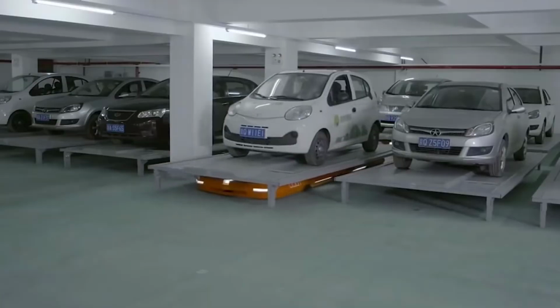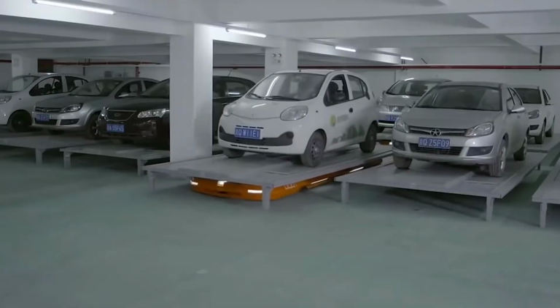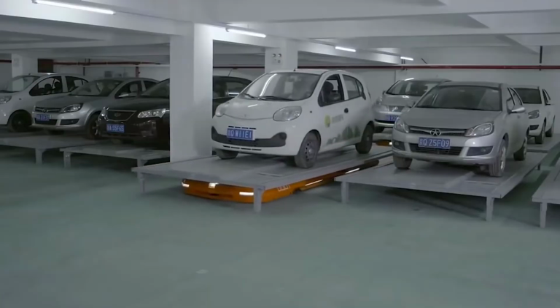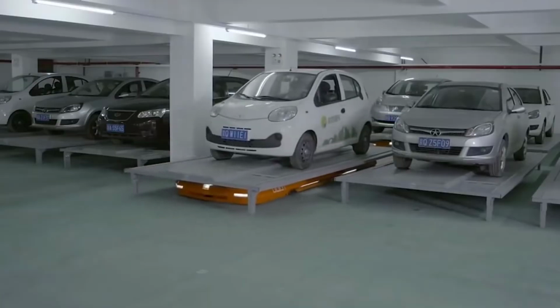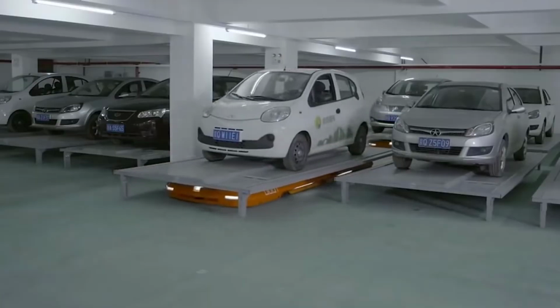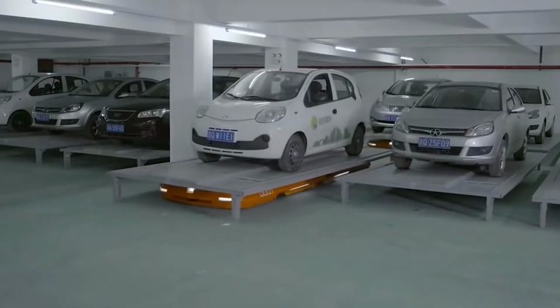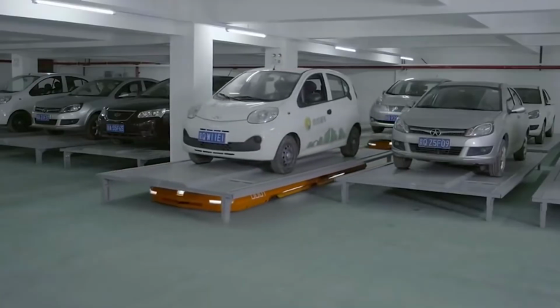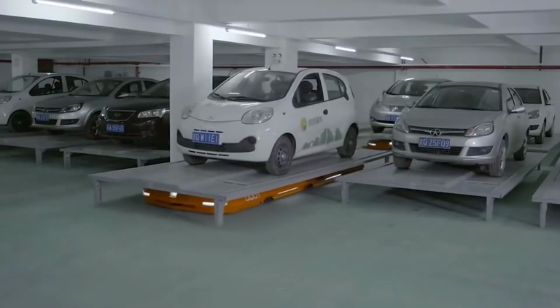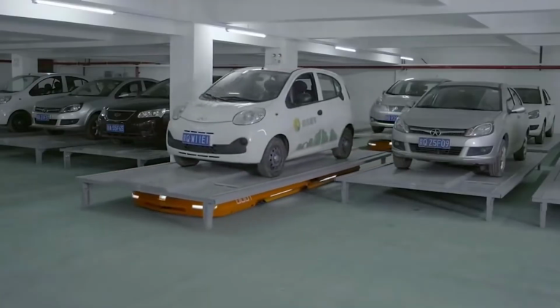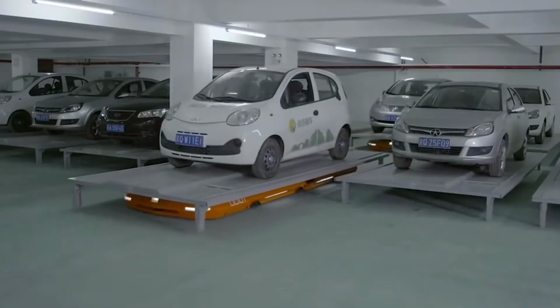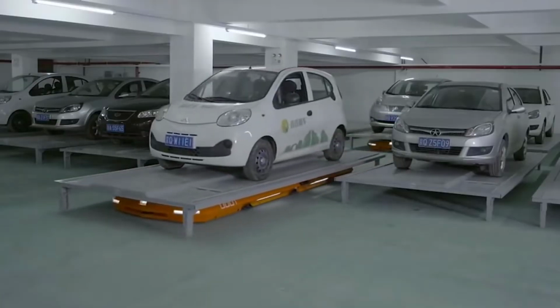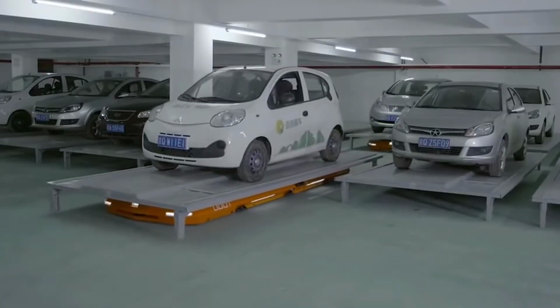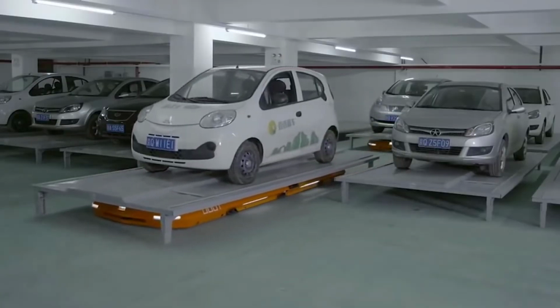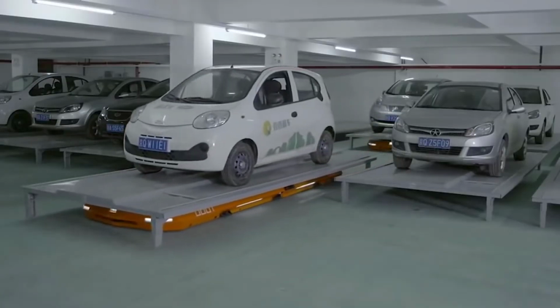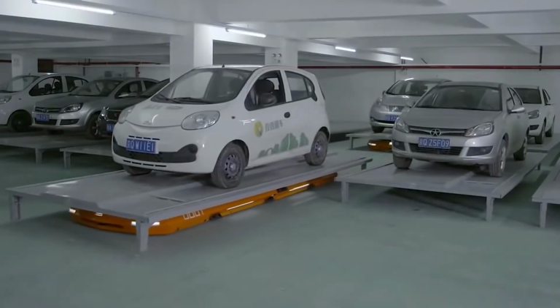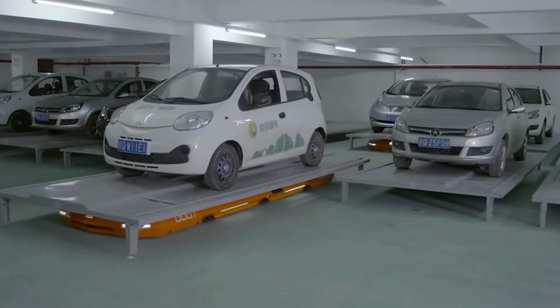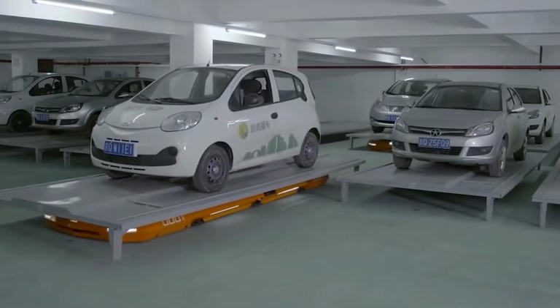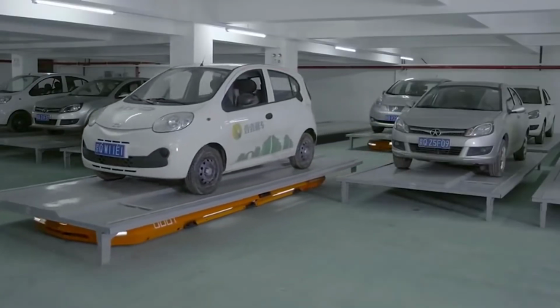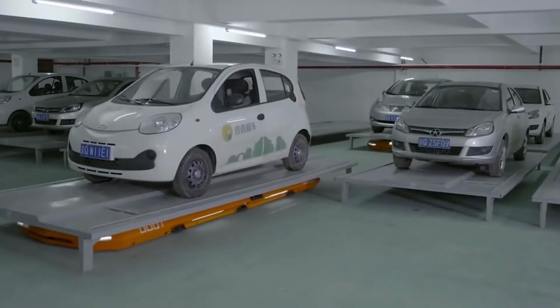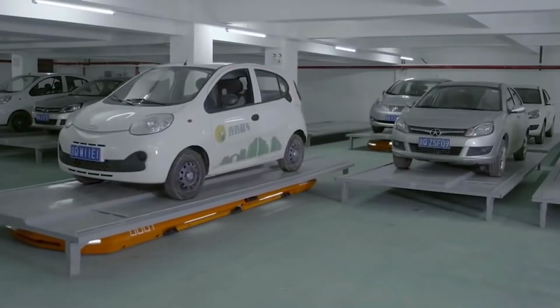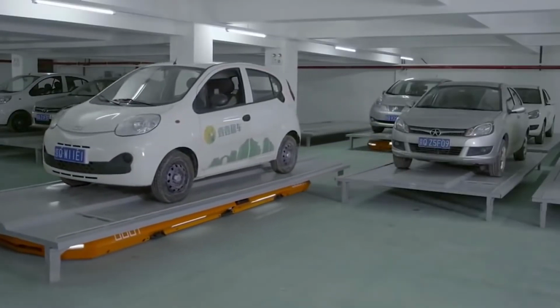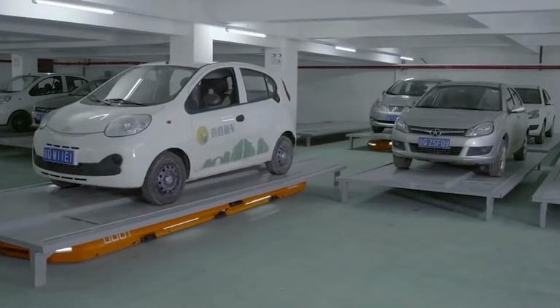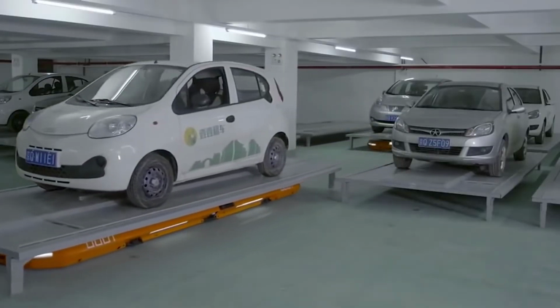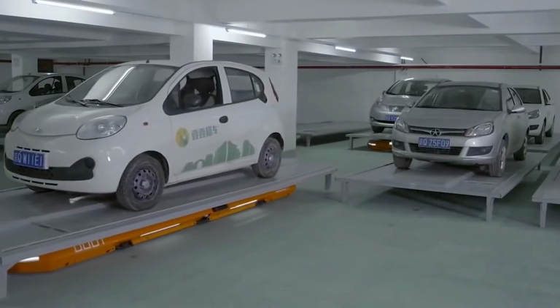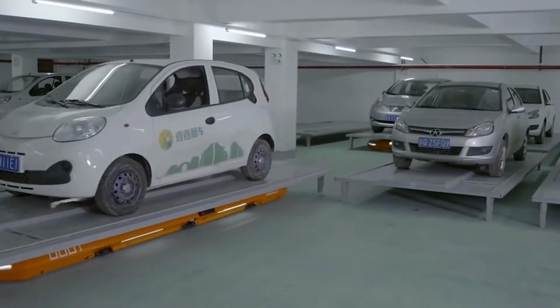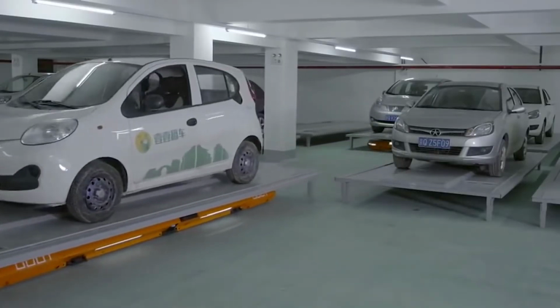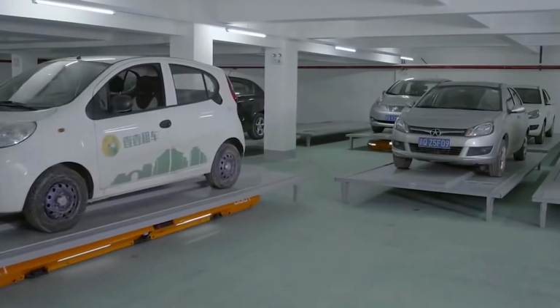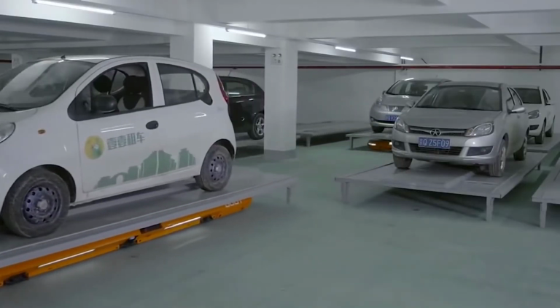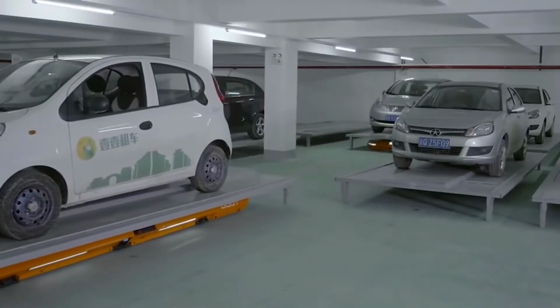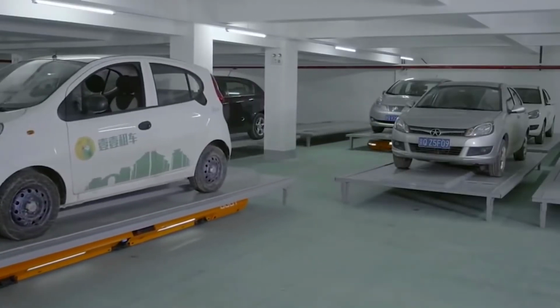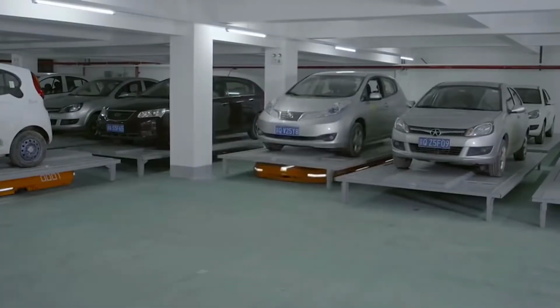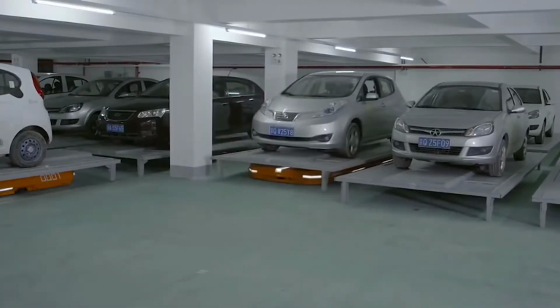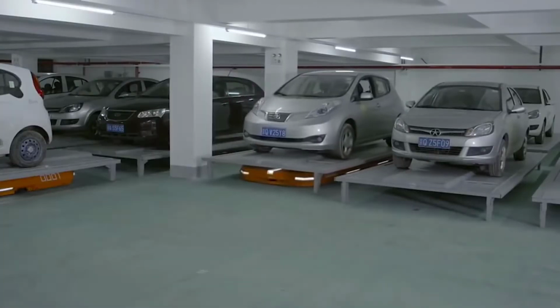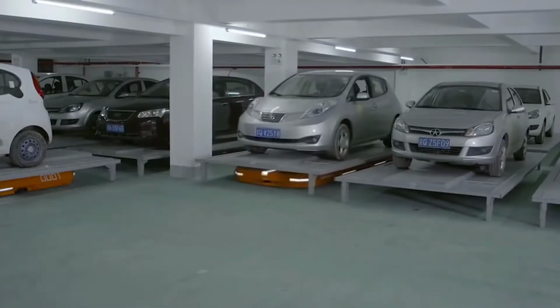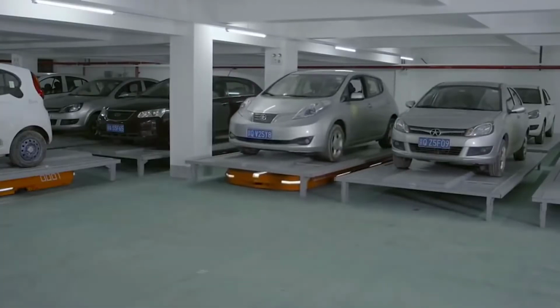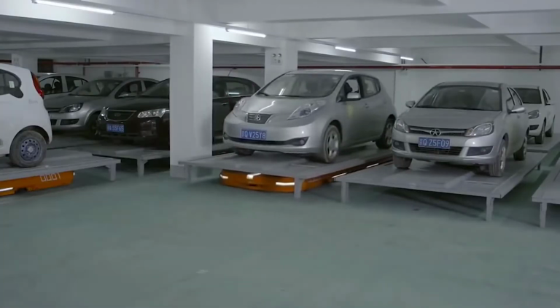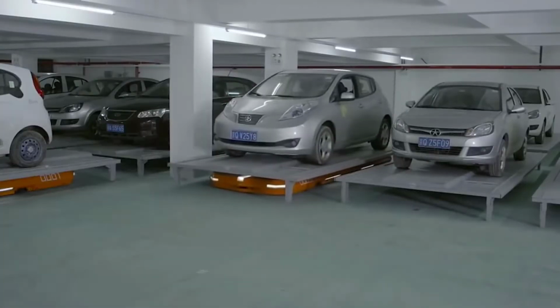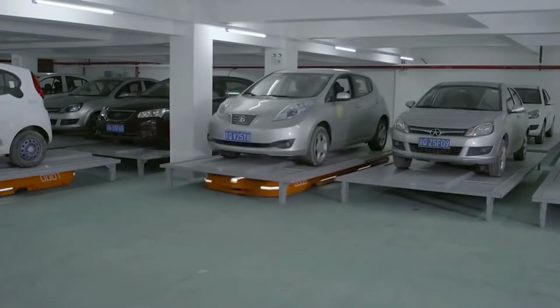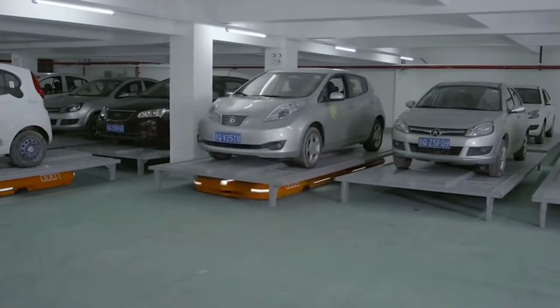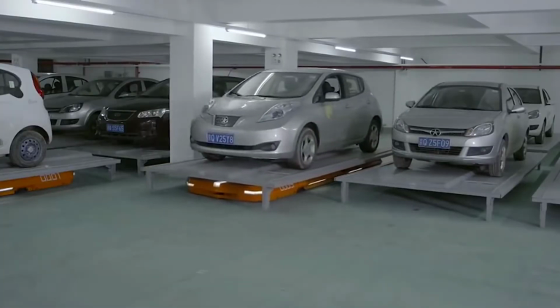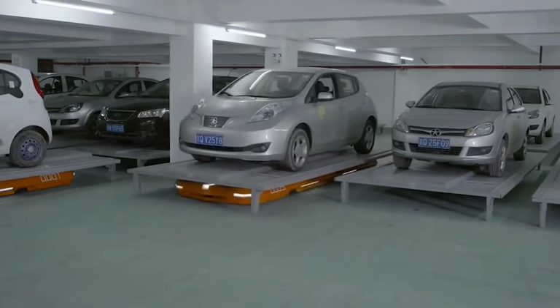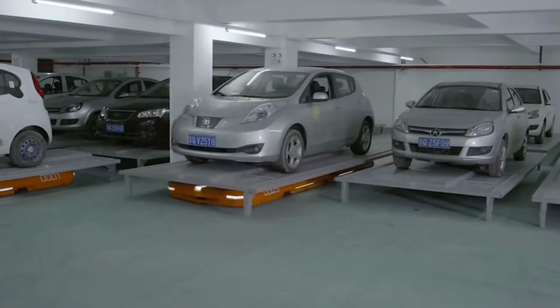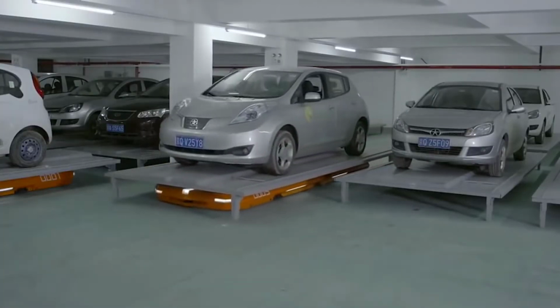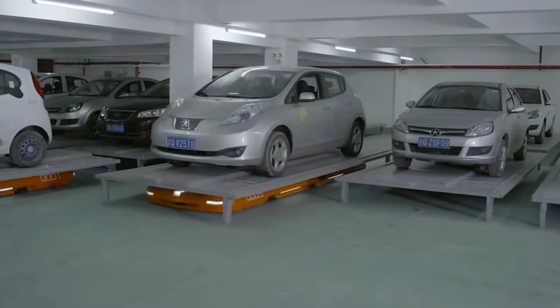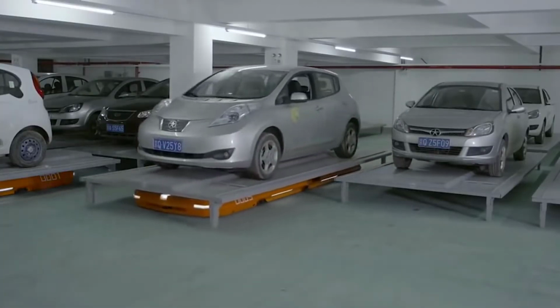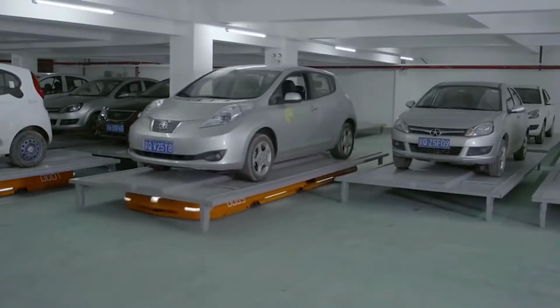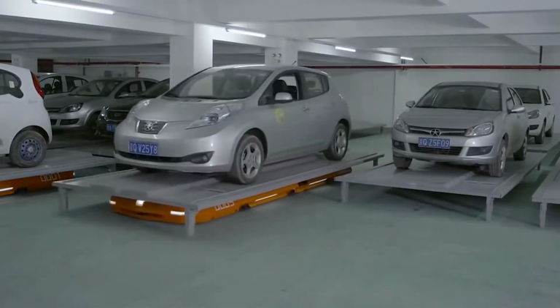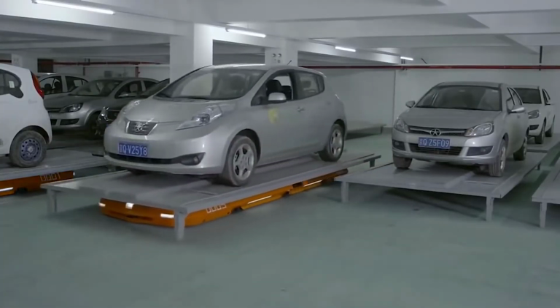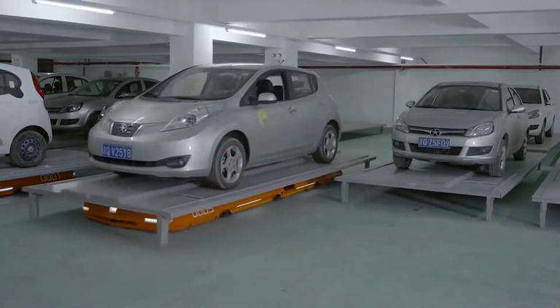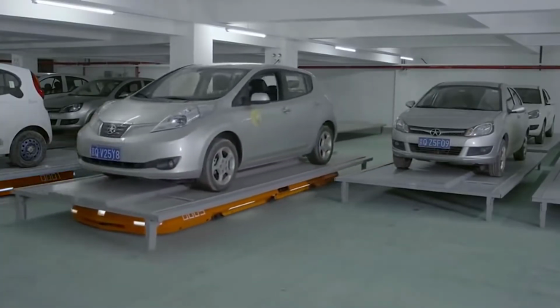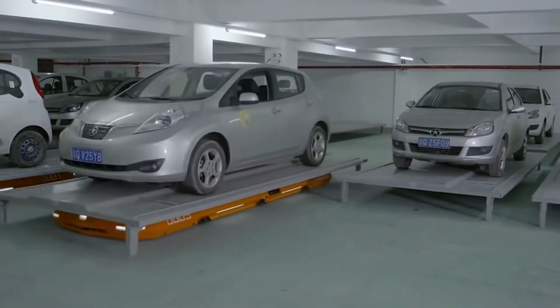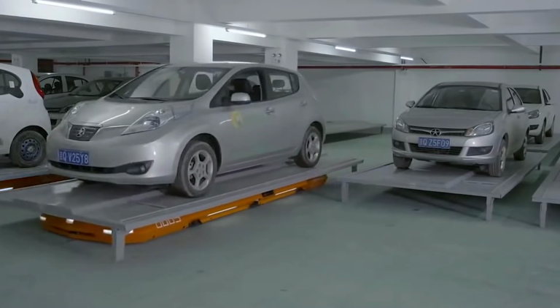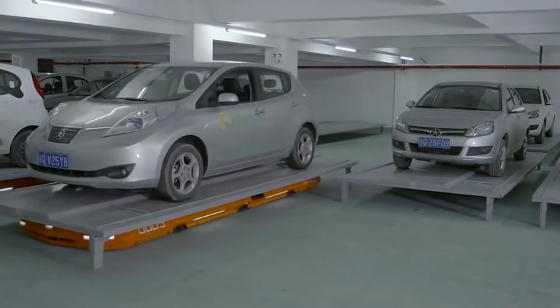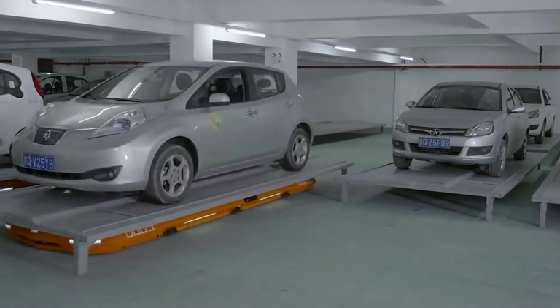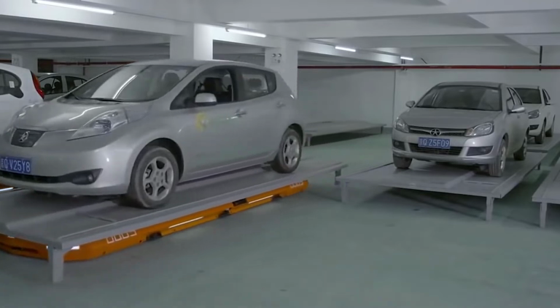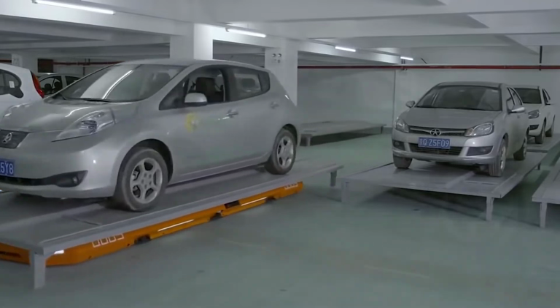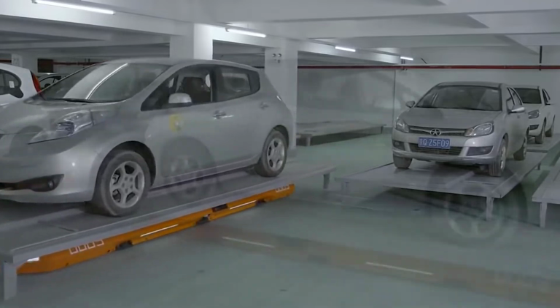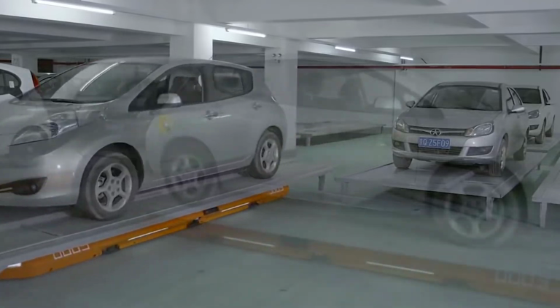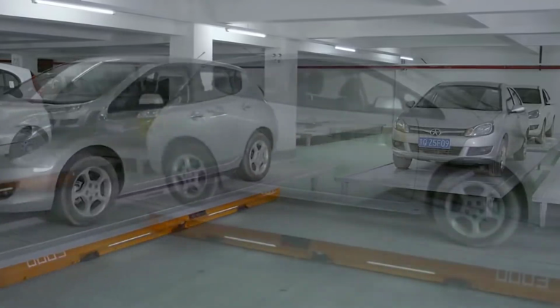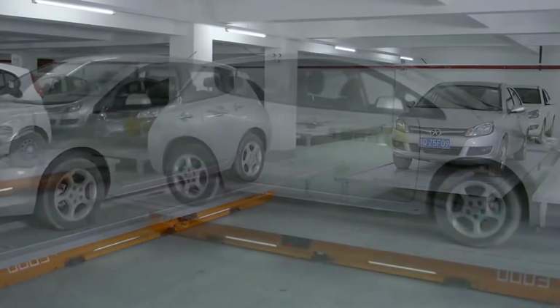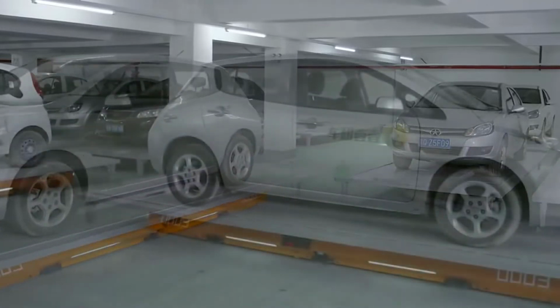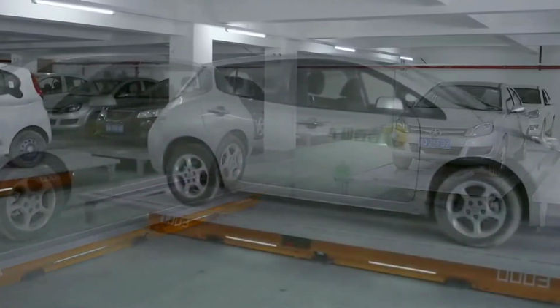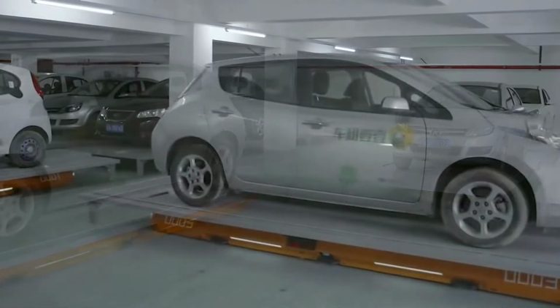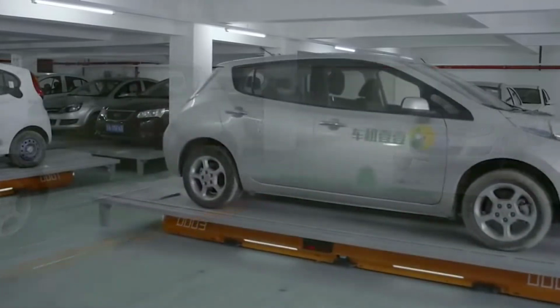To pick up the car, the driver enters the number received on the touch panel and the smart robot returns the car to you.